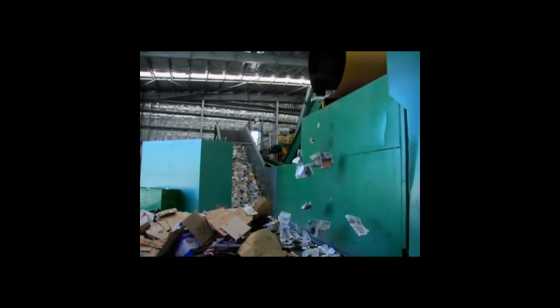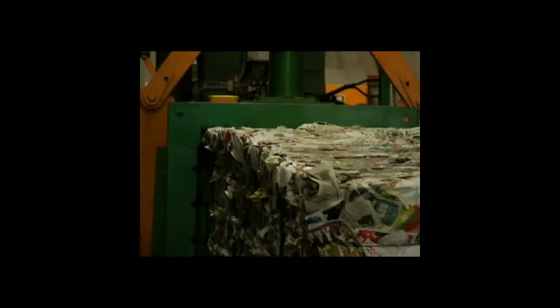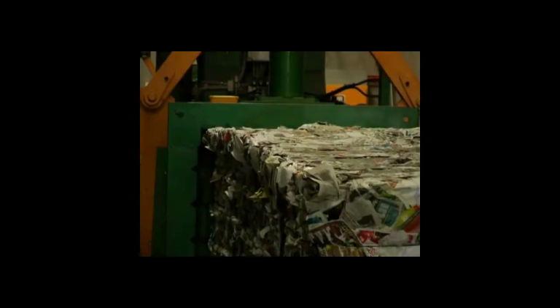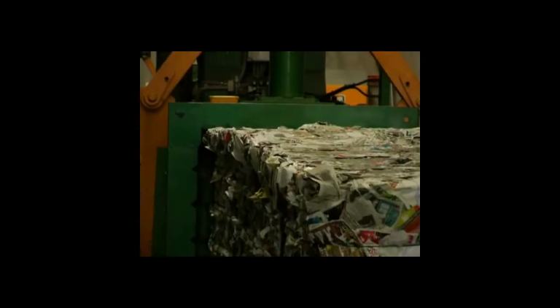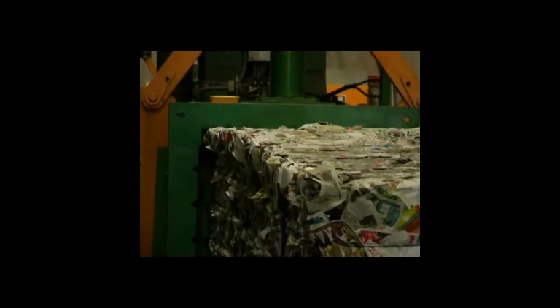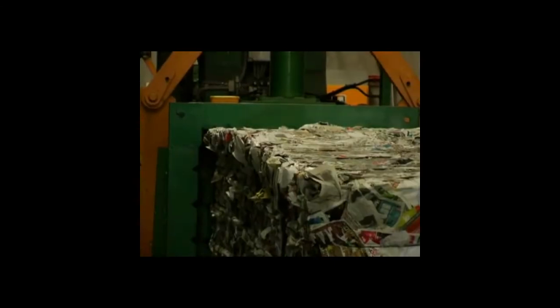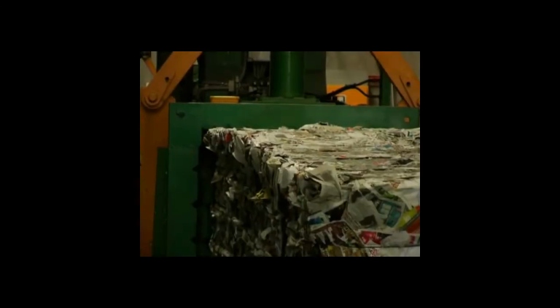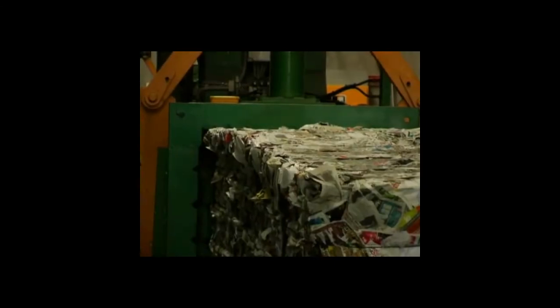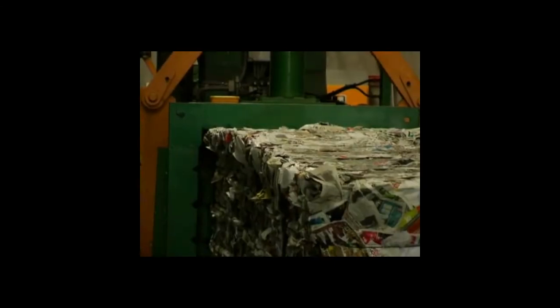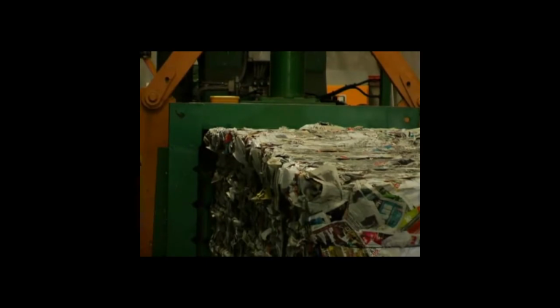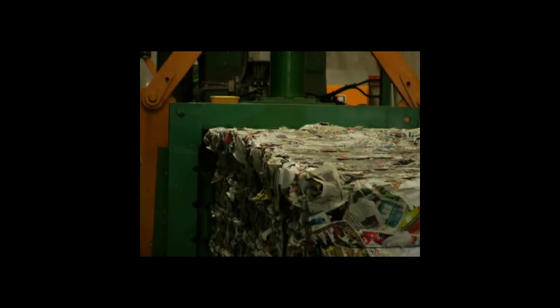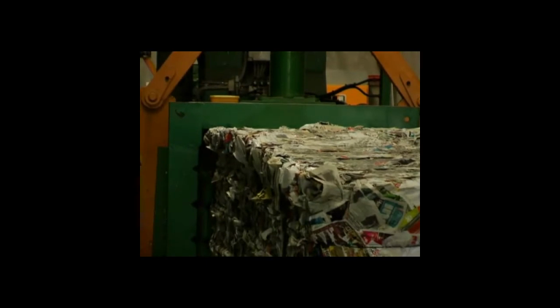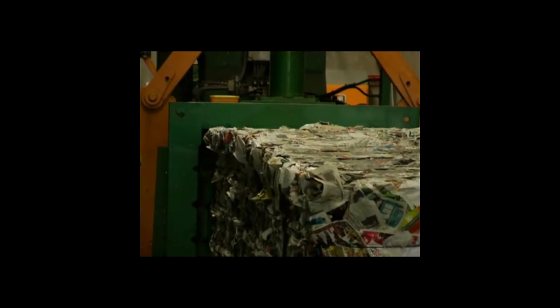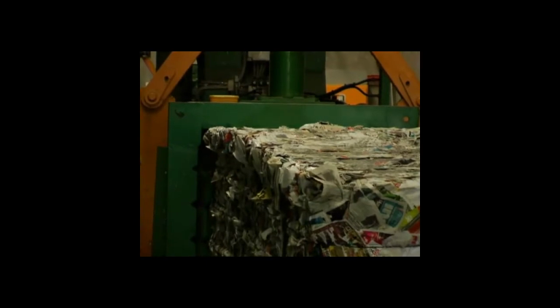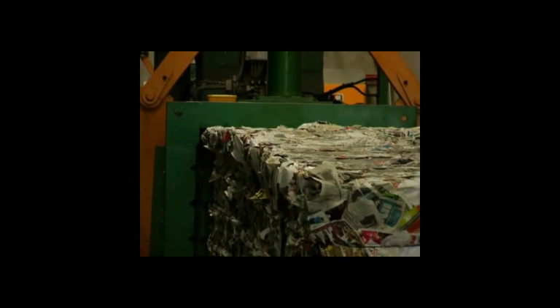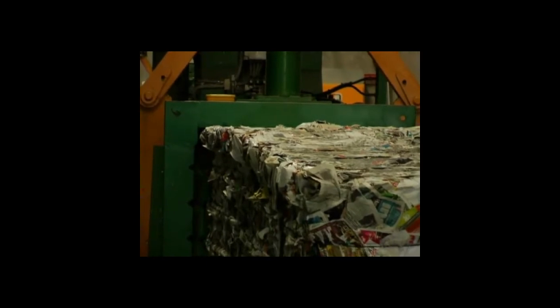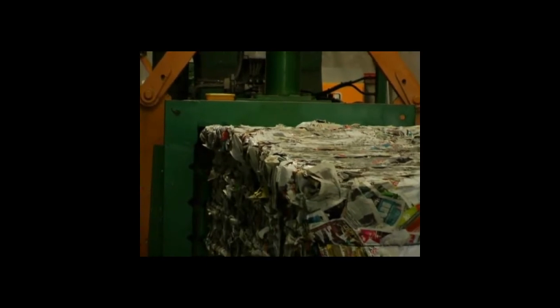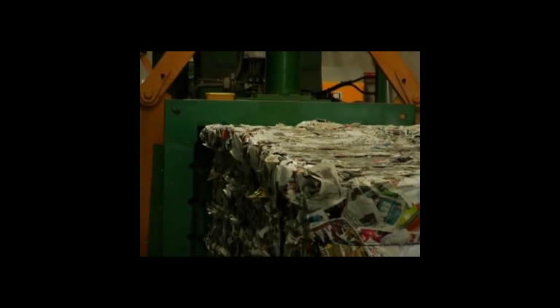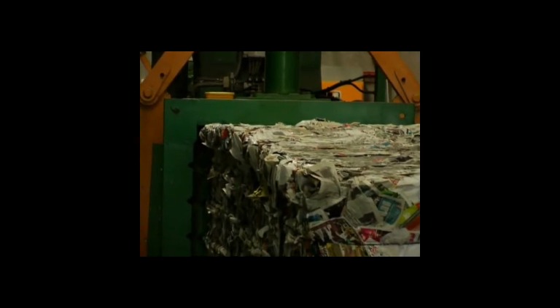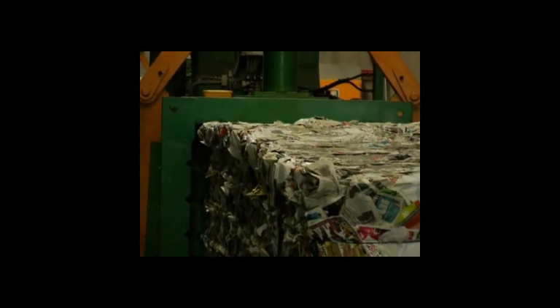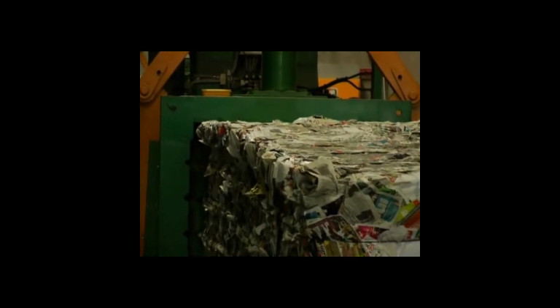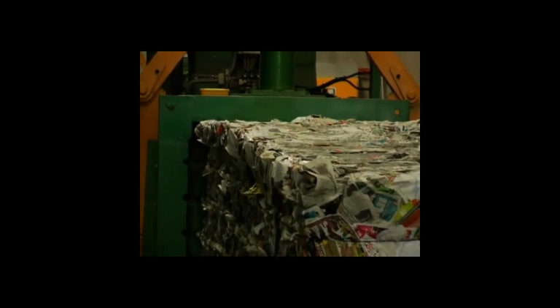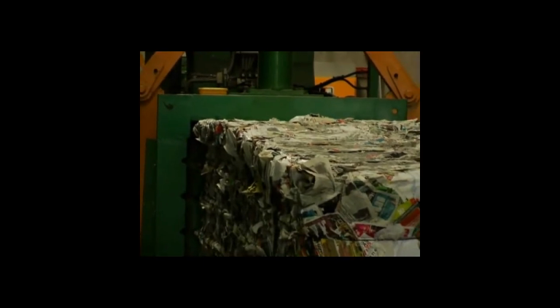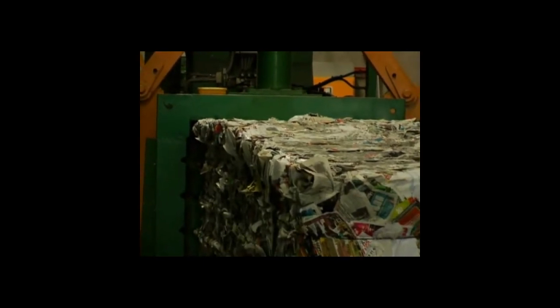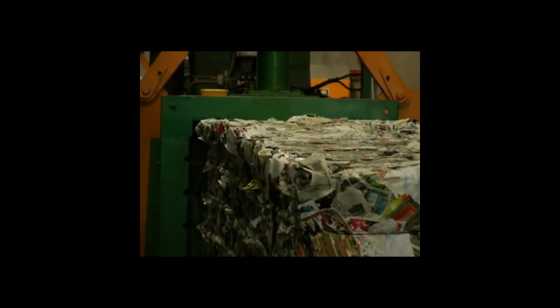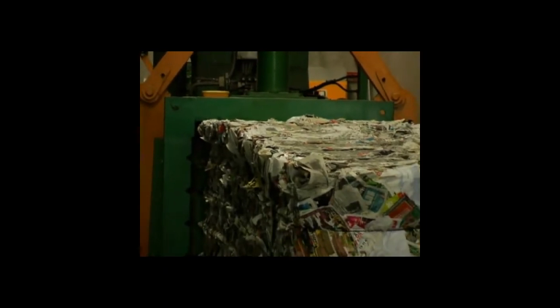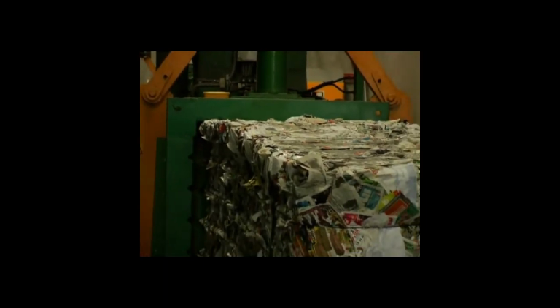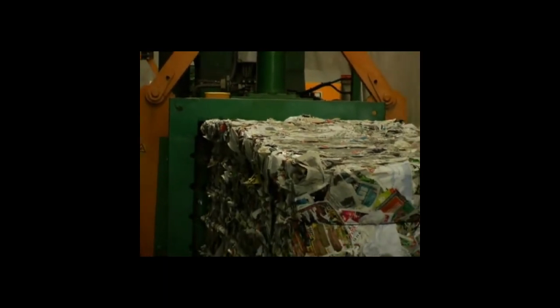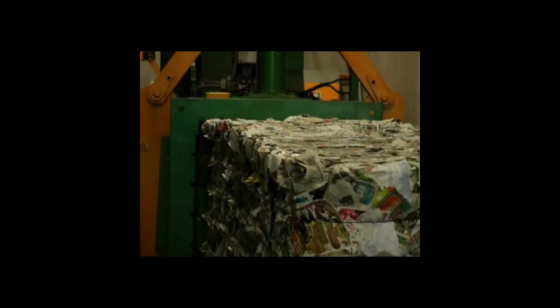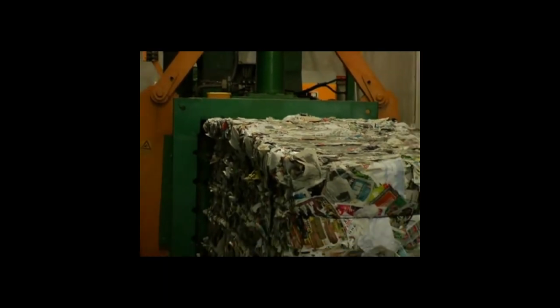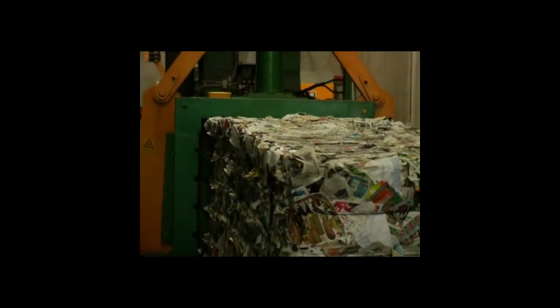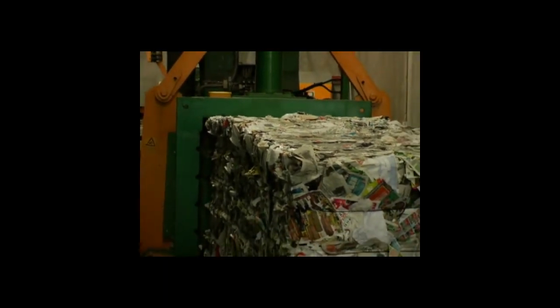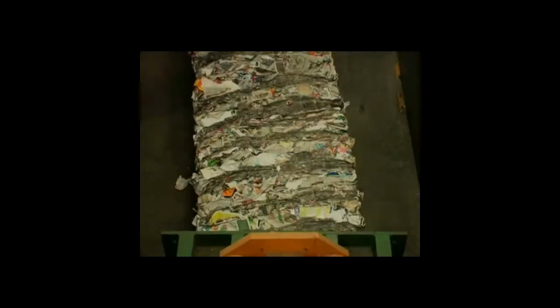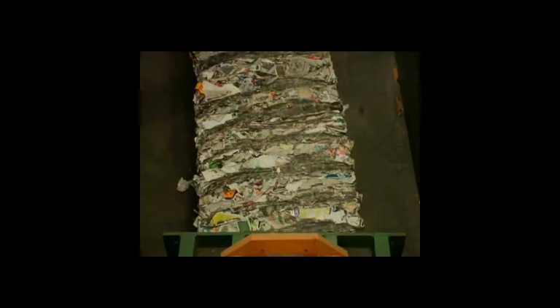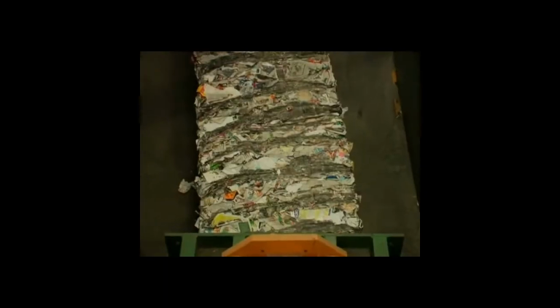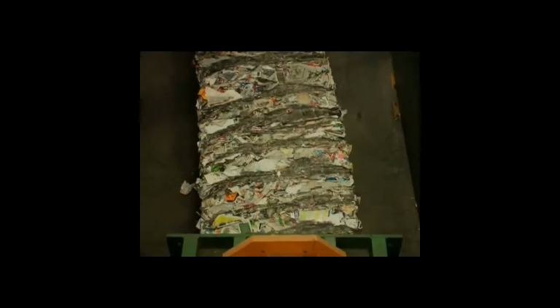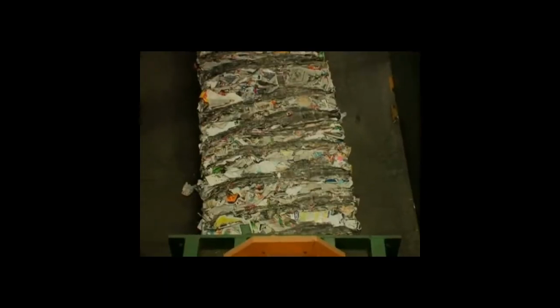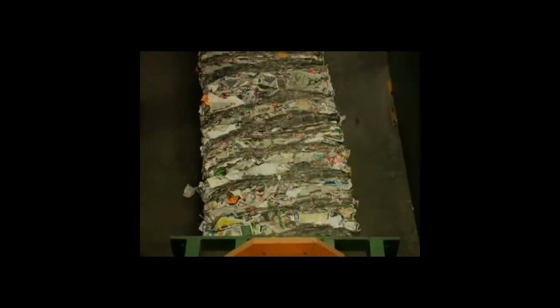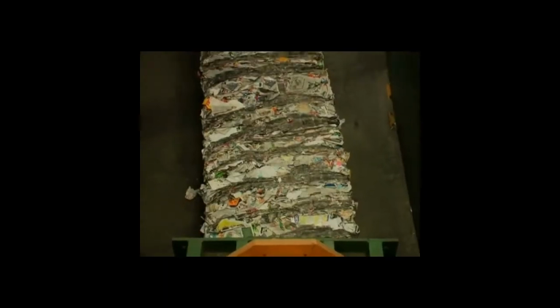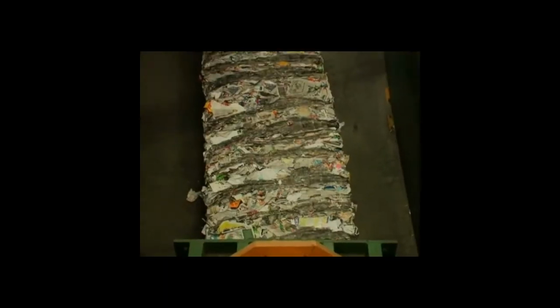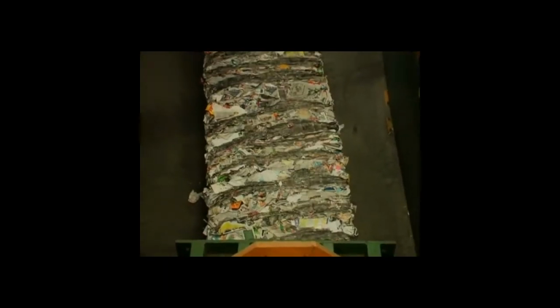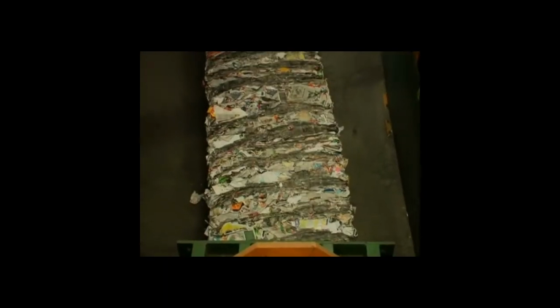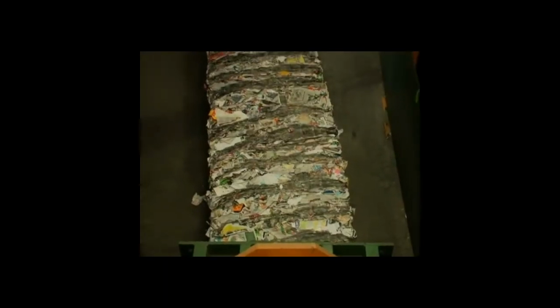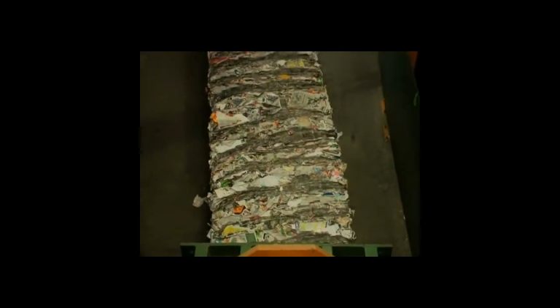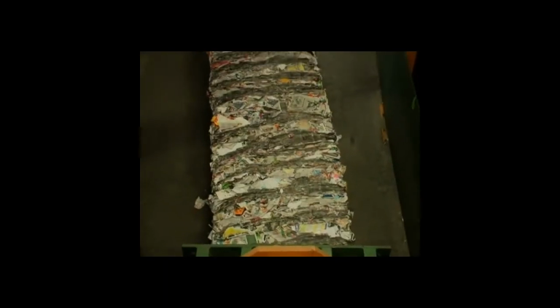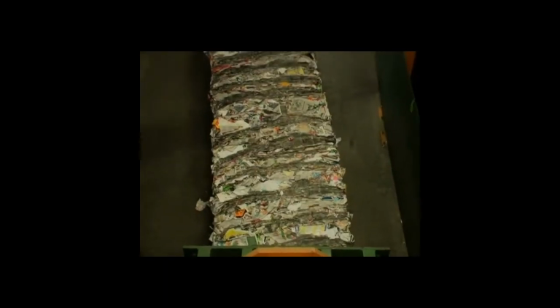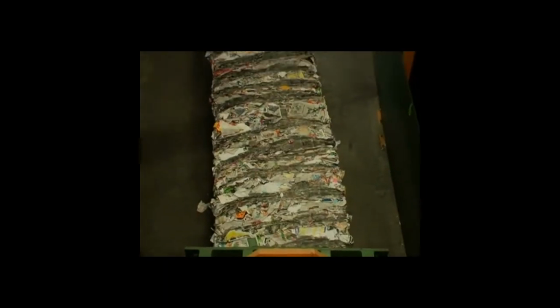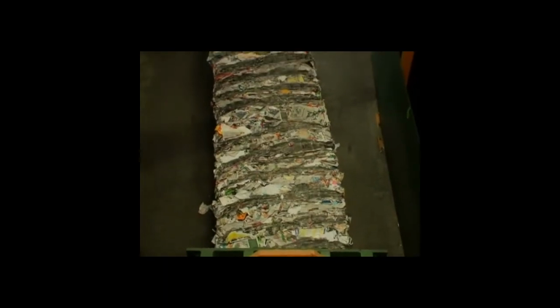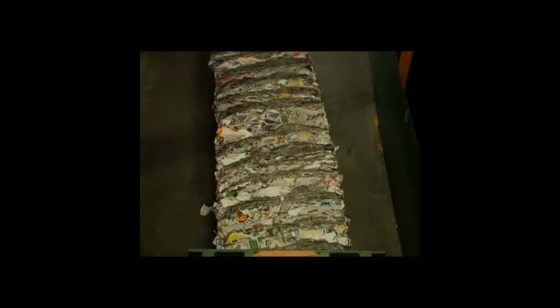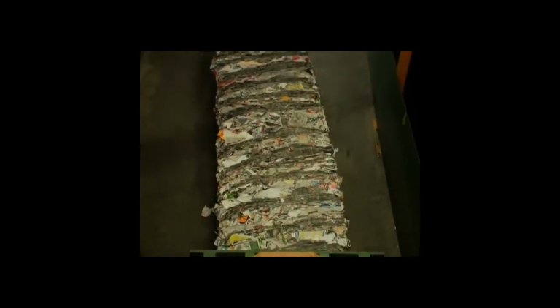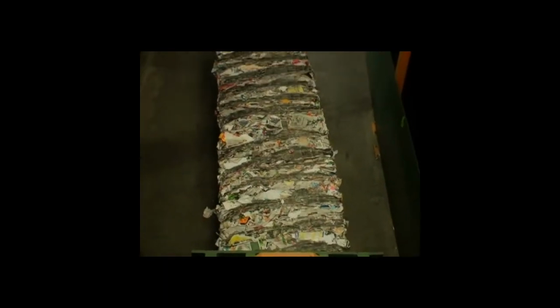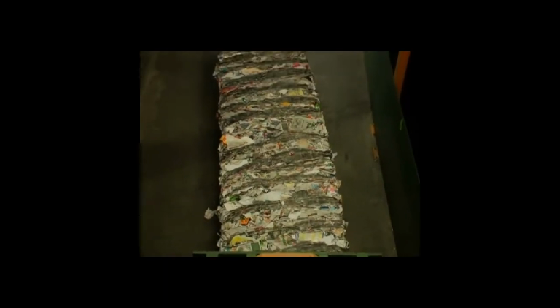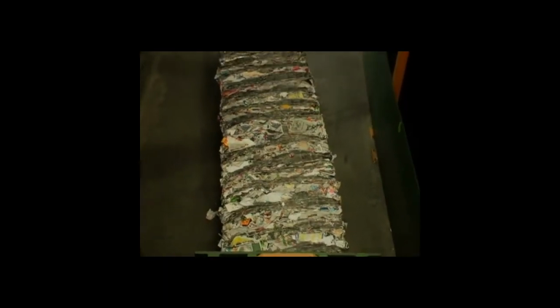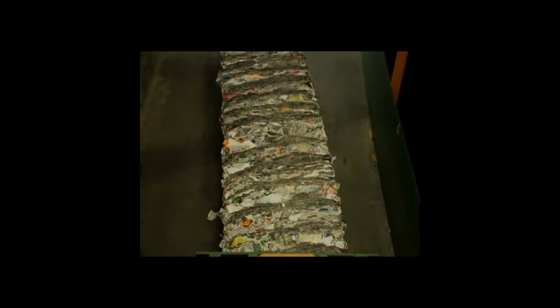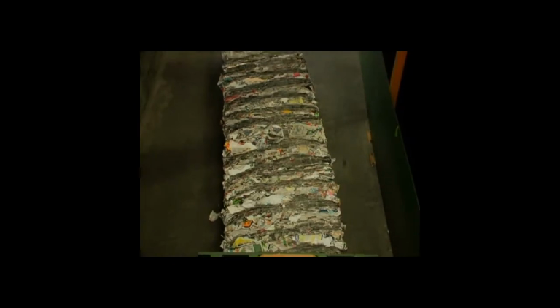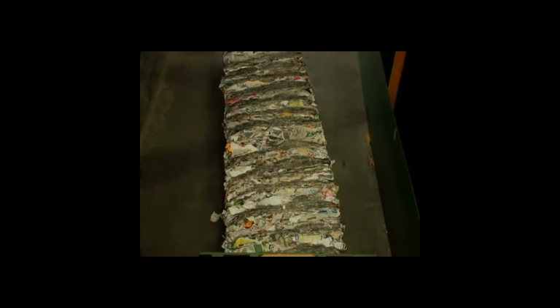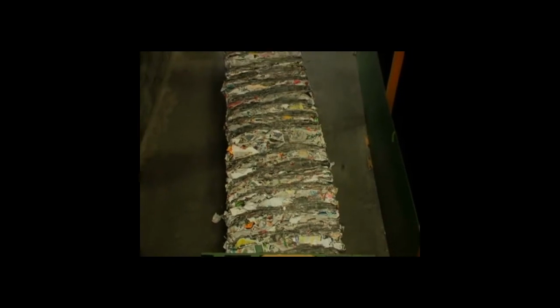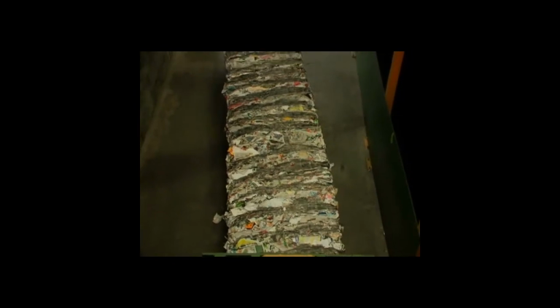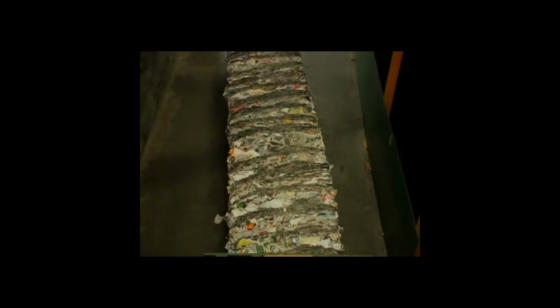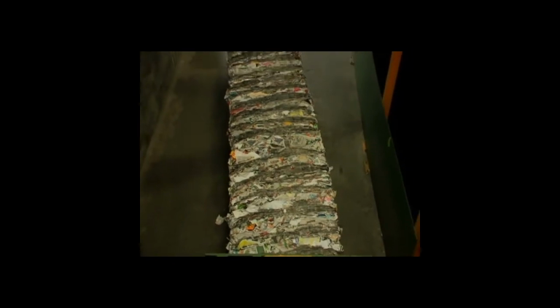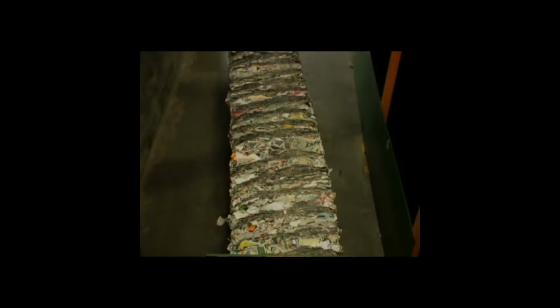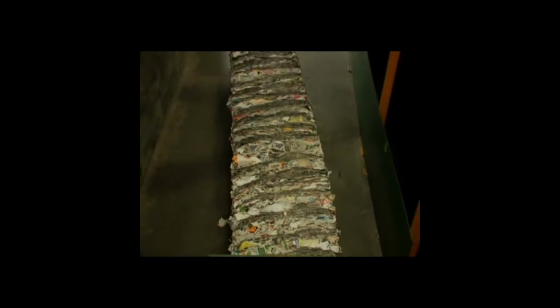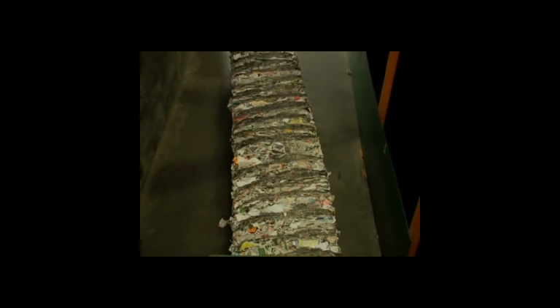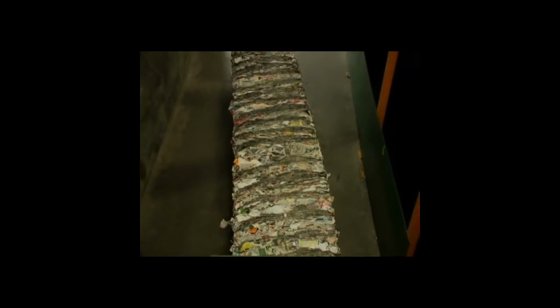Paper and cardboard are then packed into big bundles that we call bales, and they weigh about one tonne — or as much as your family car.